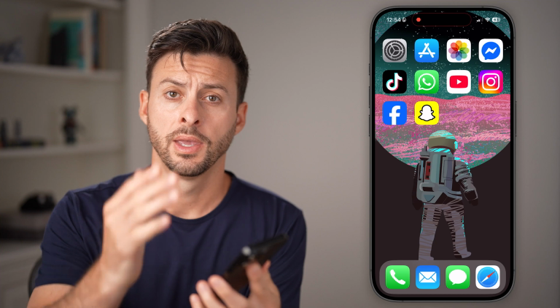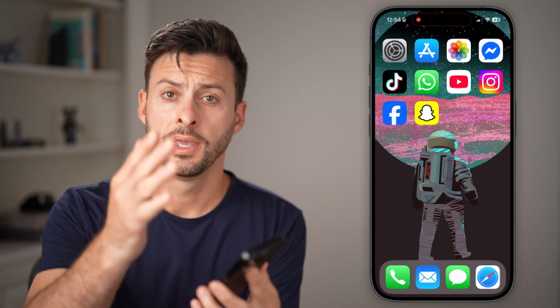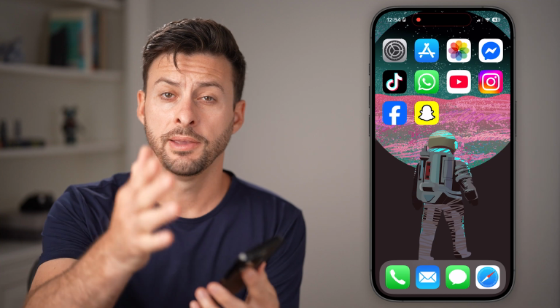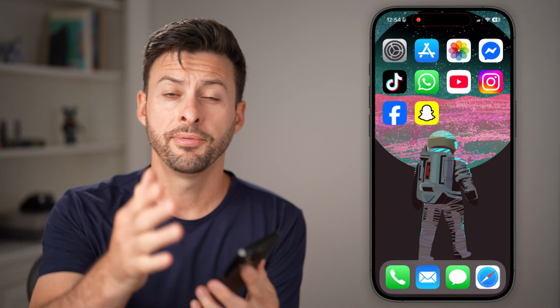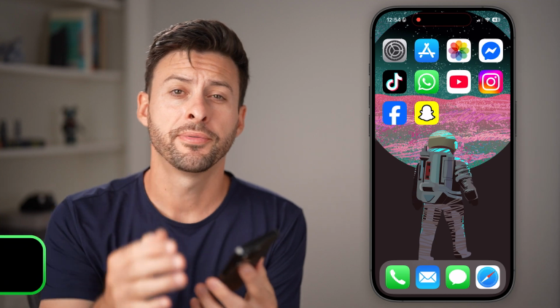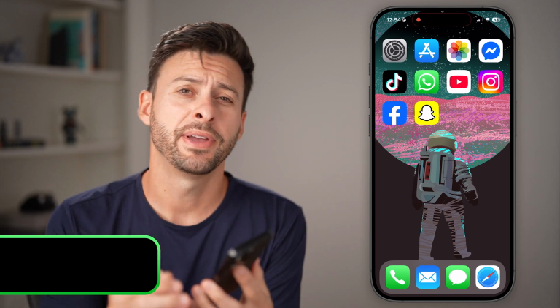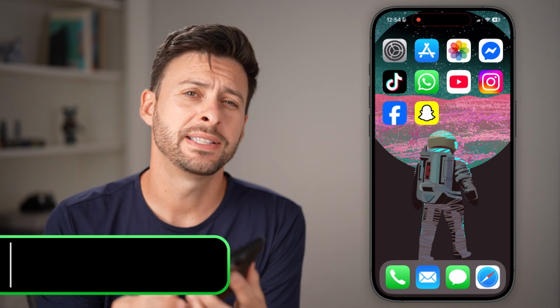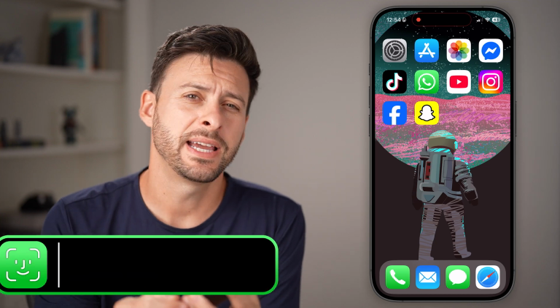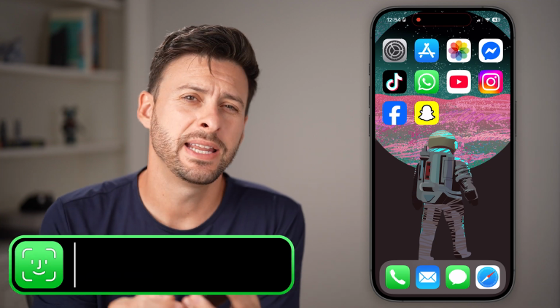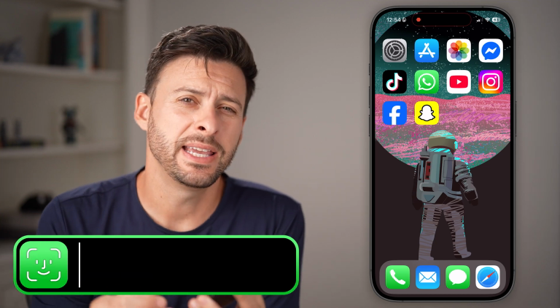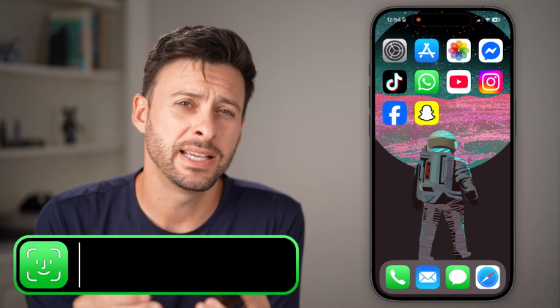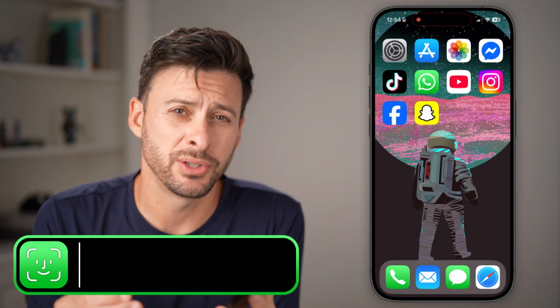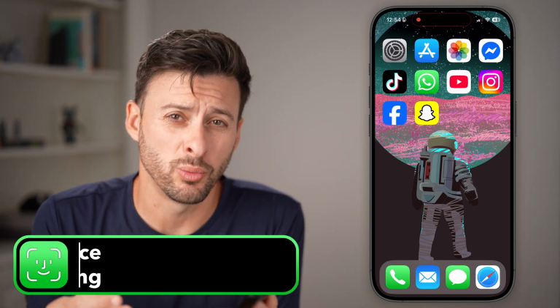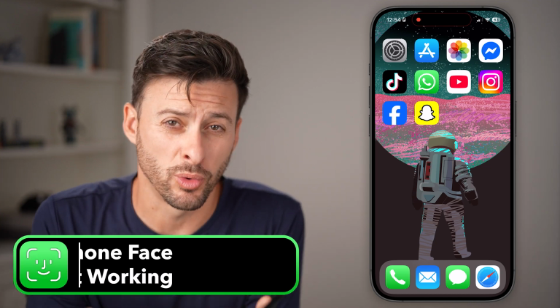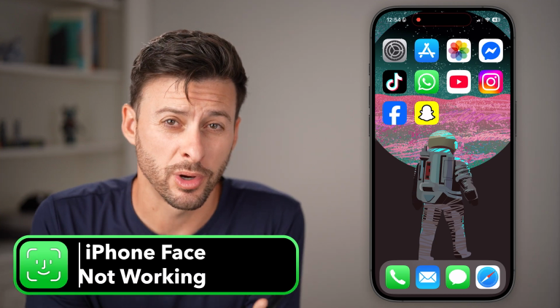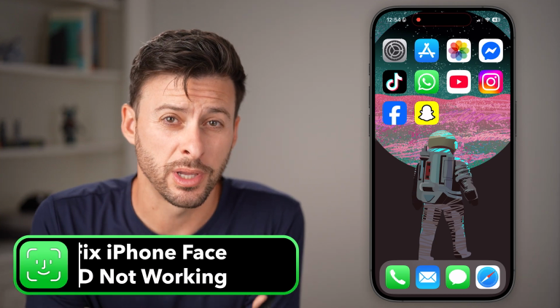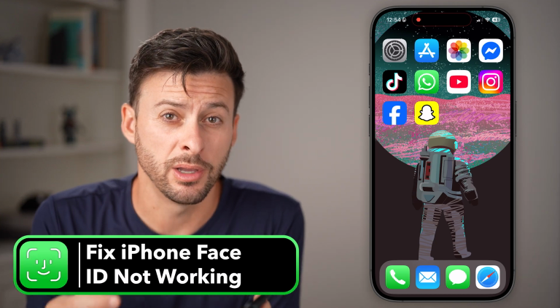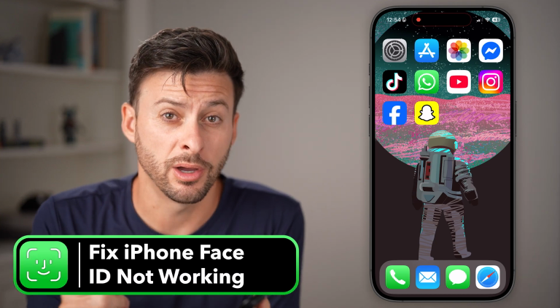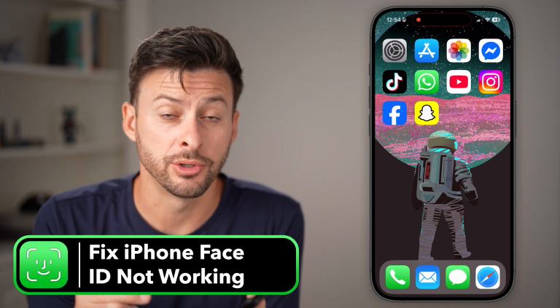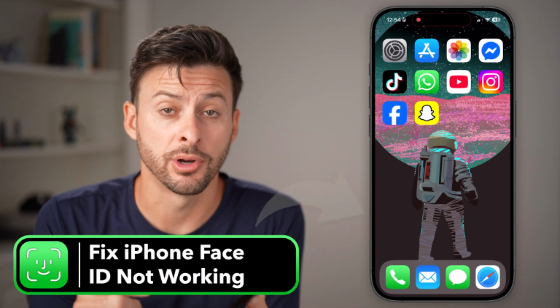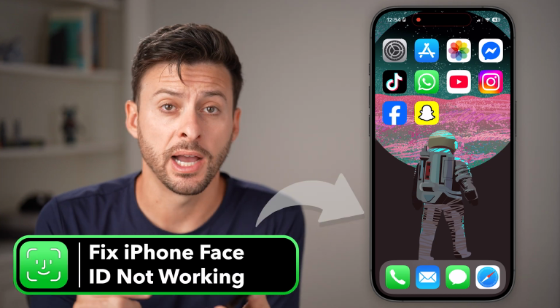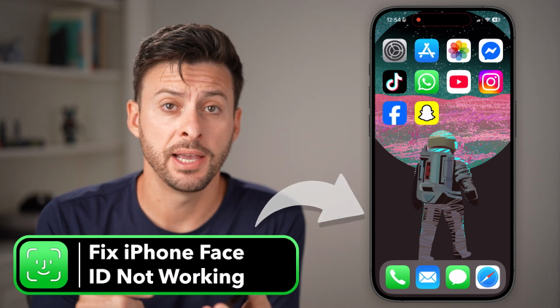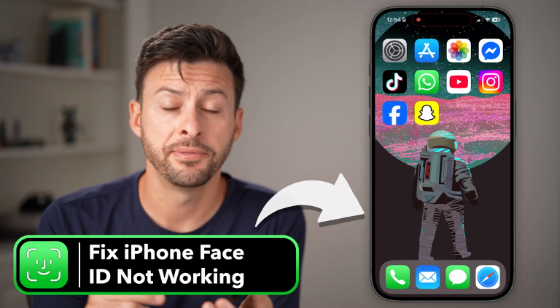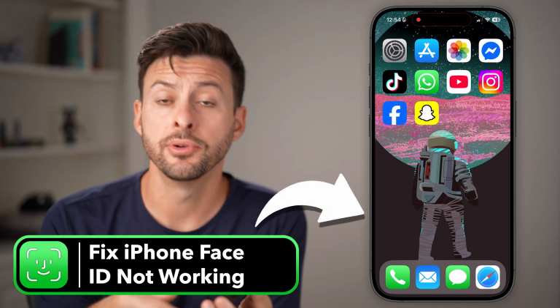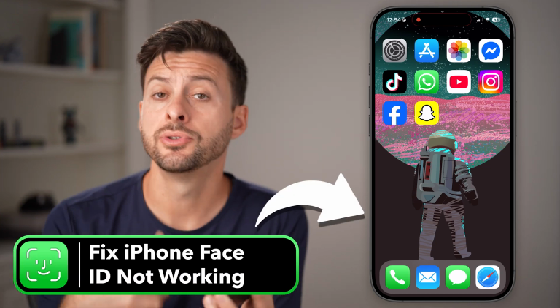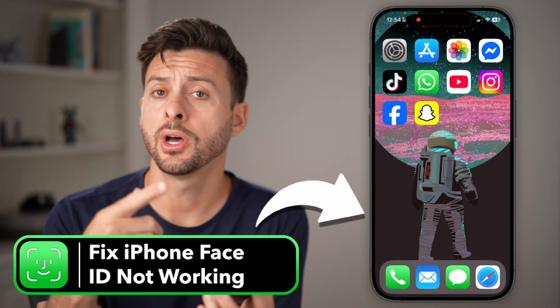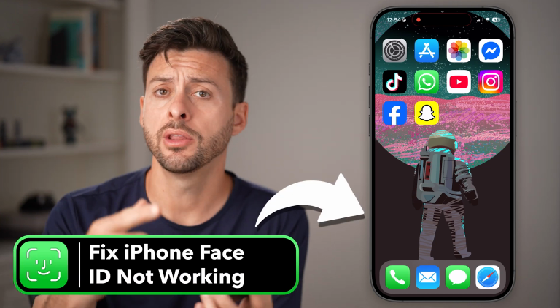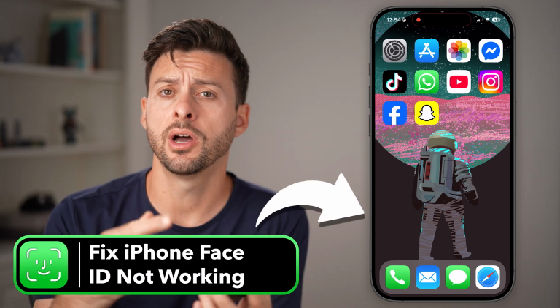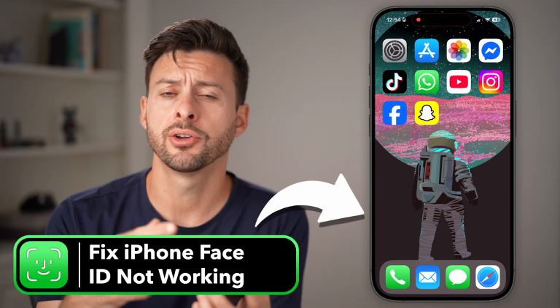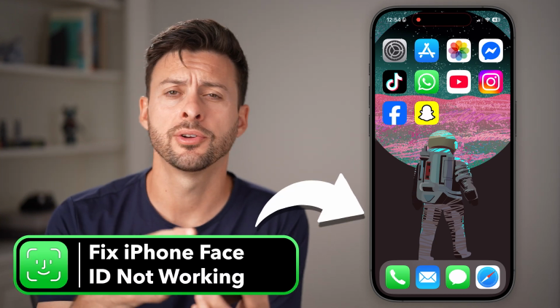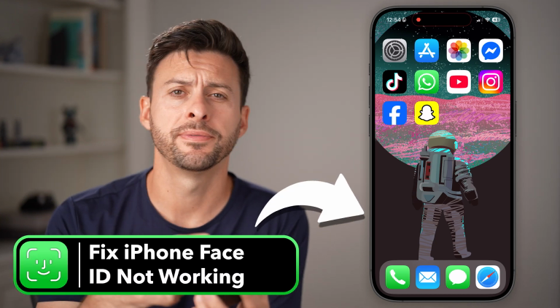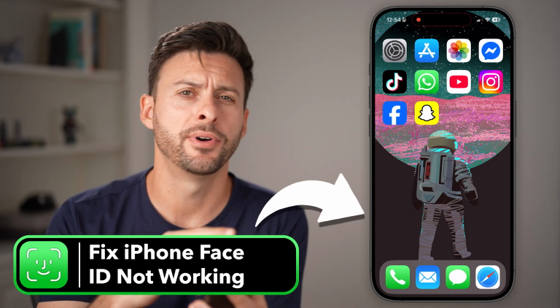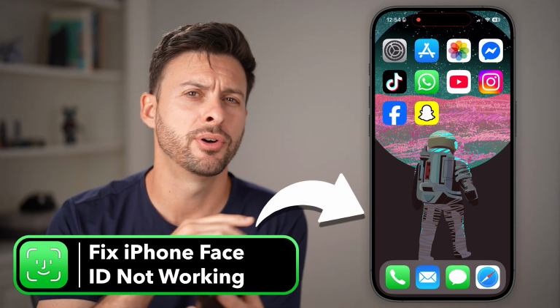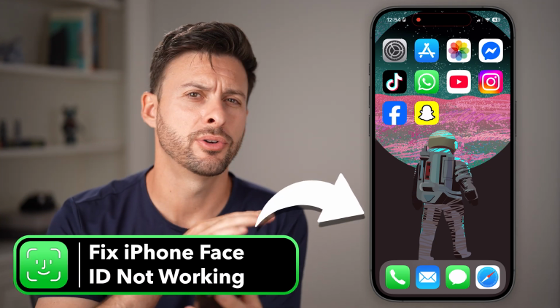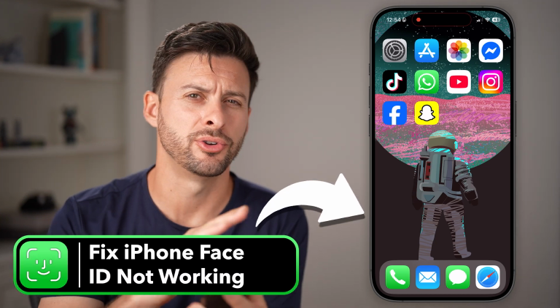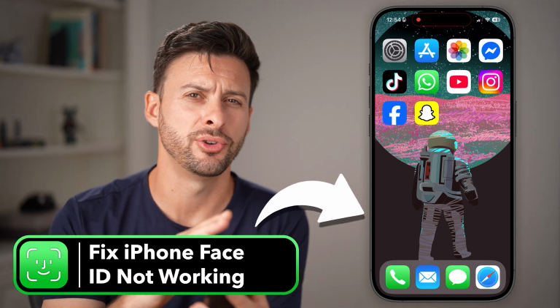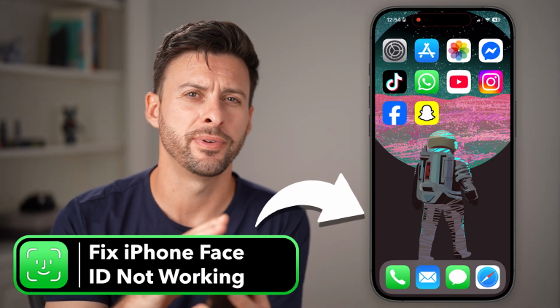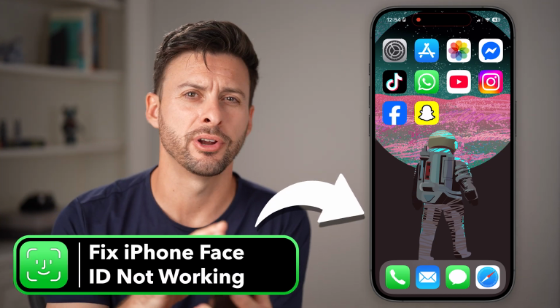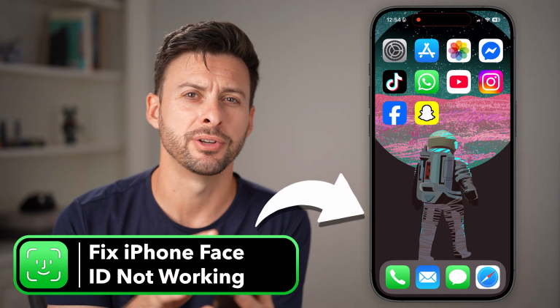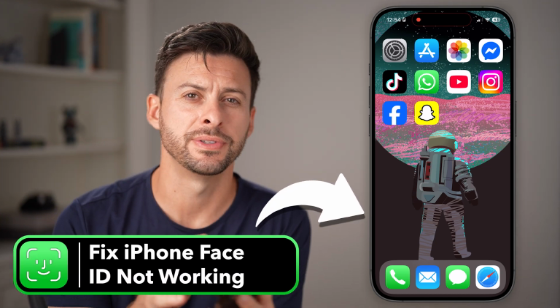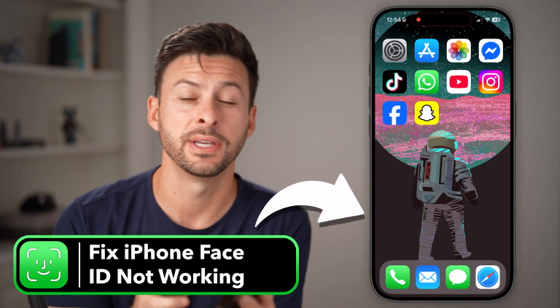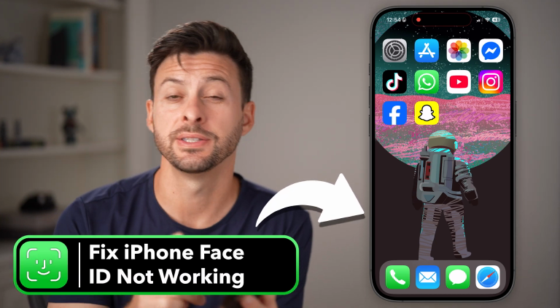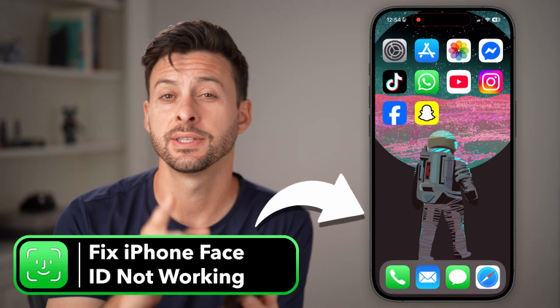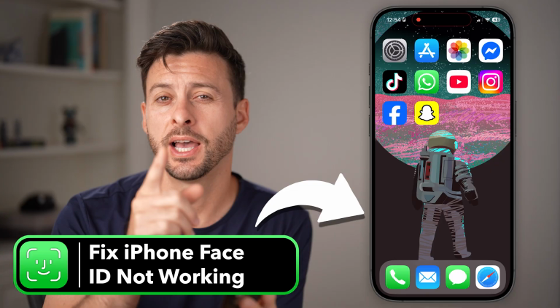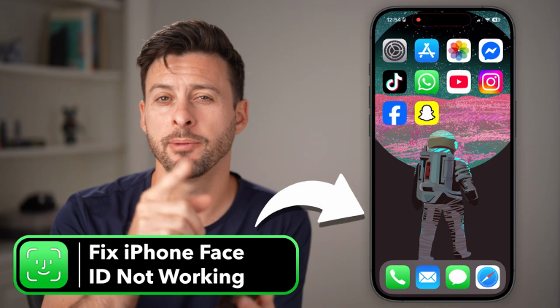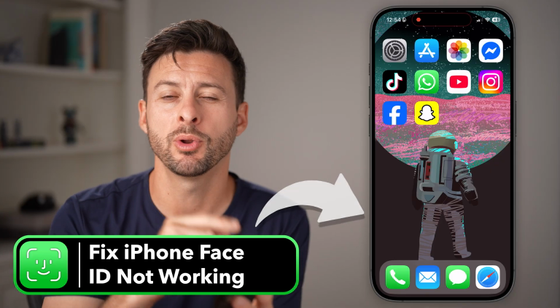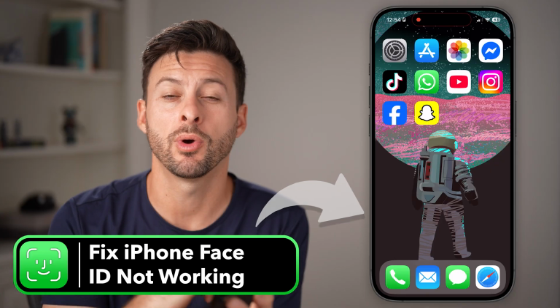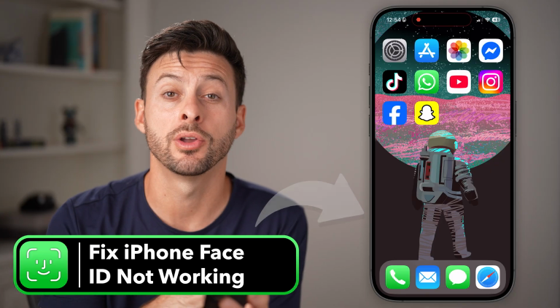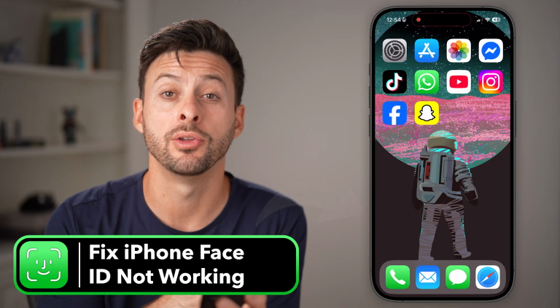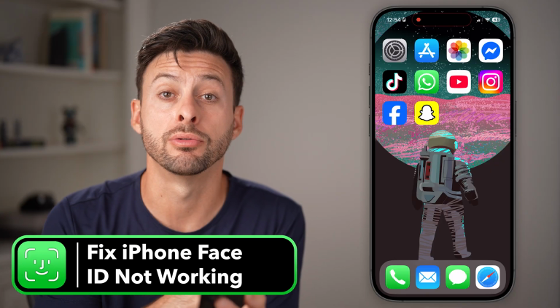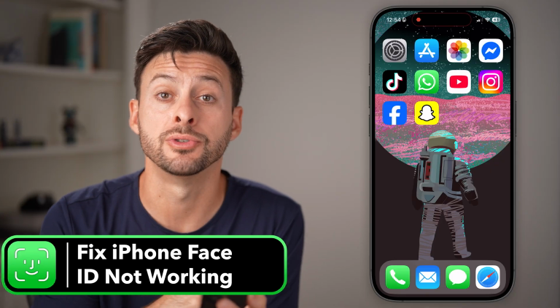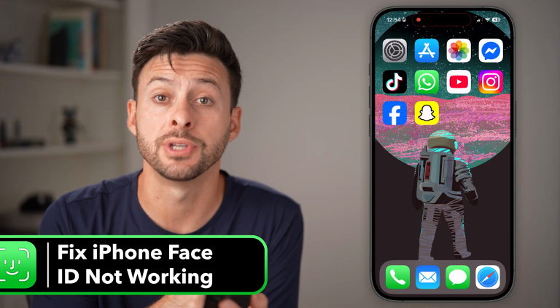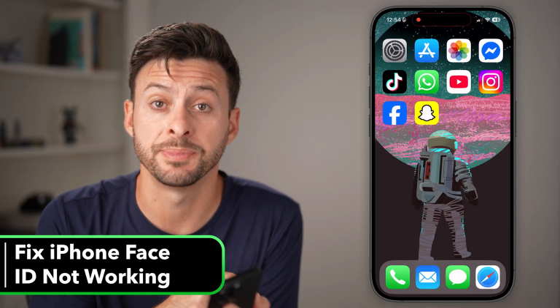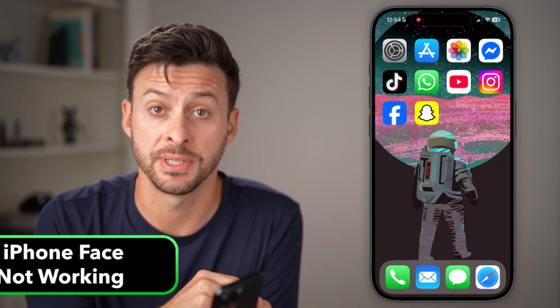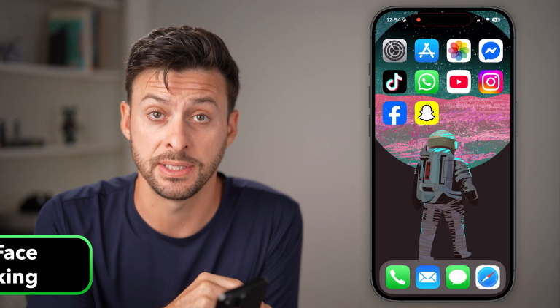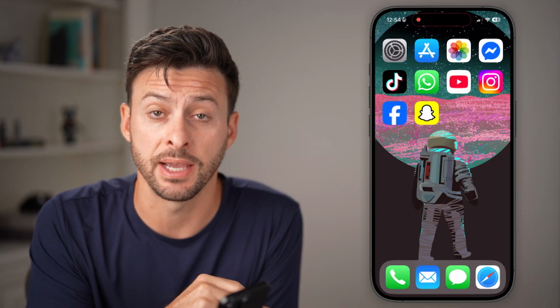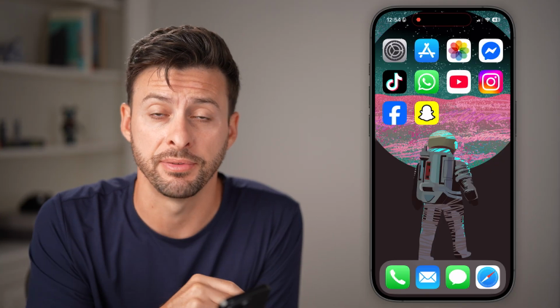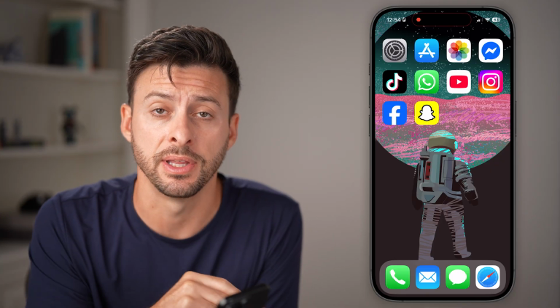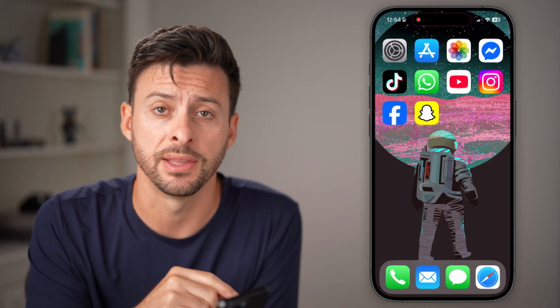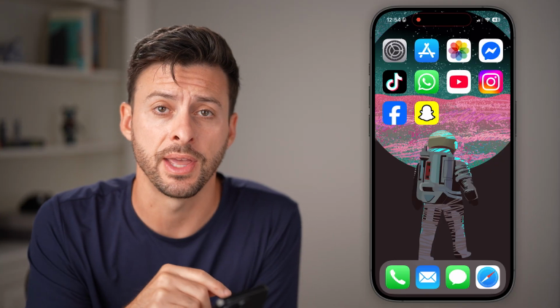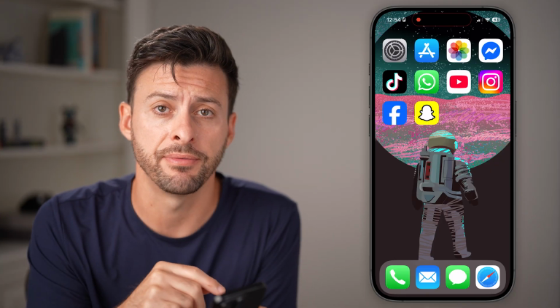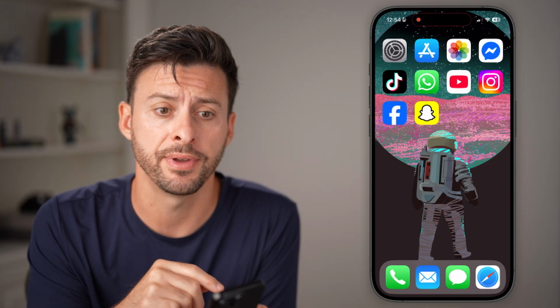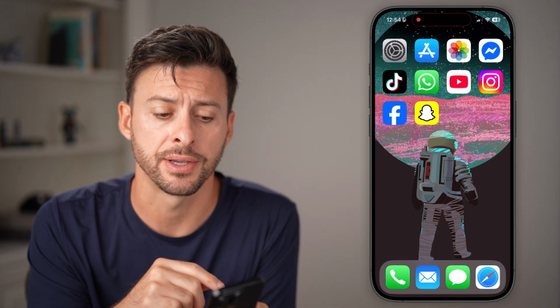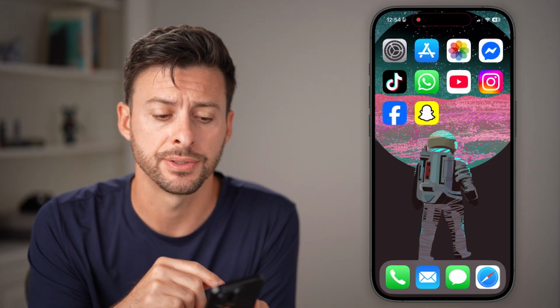If your Face ID isn't working on your iPhone to unlock your phone or do various things, I'm going to walk you through steps to definitely get that fixed.